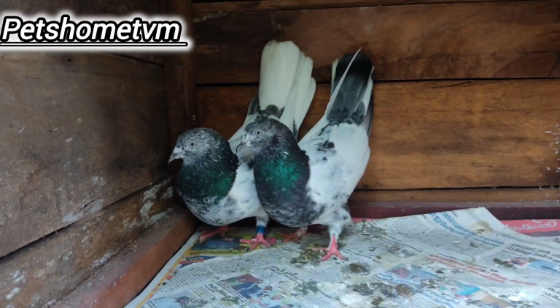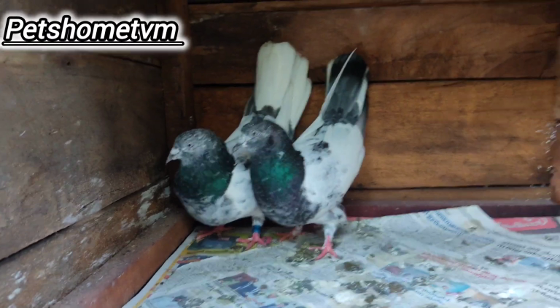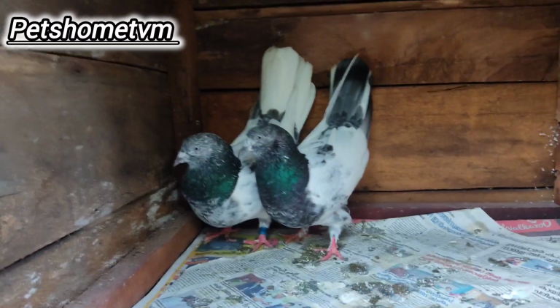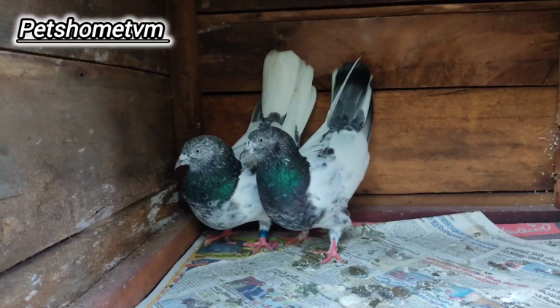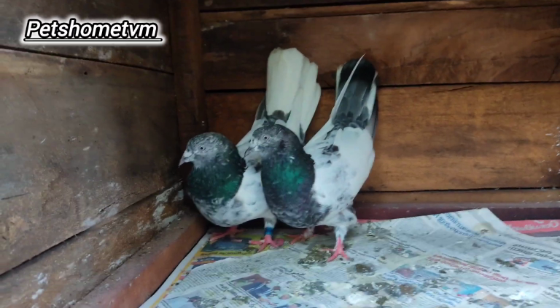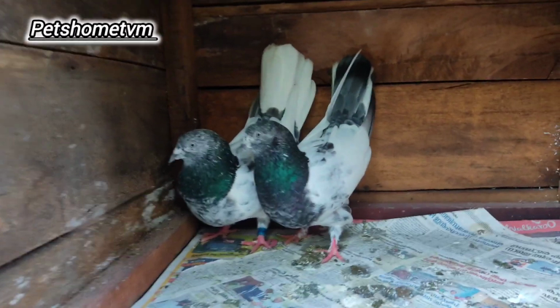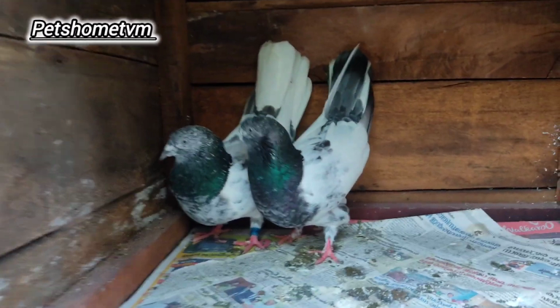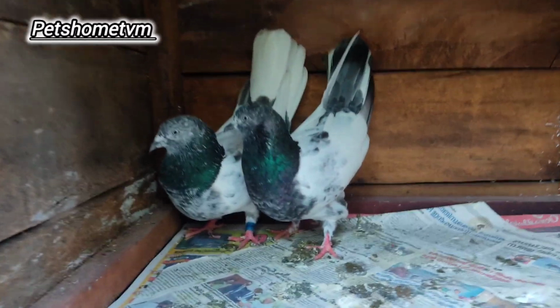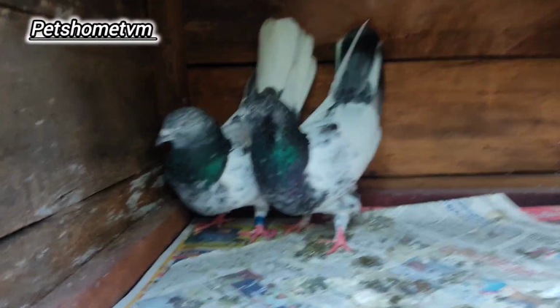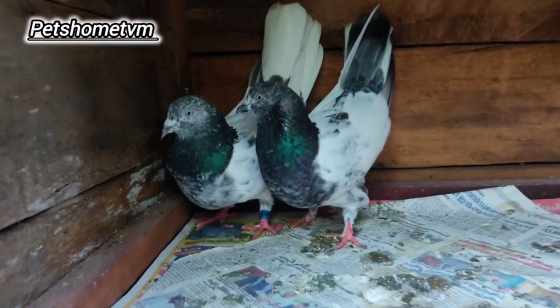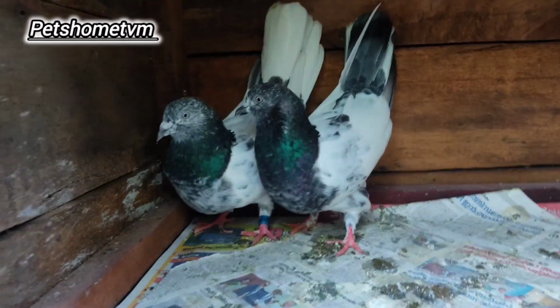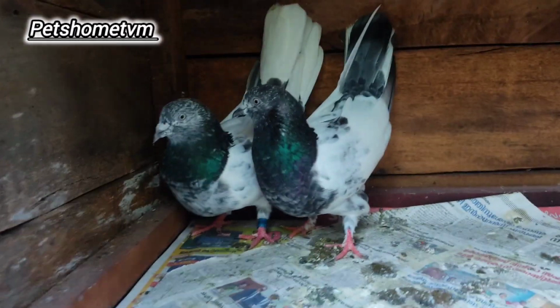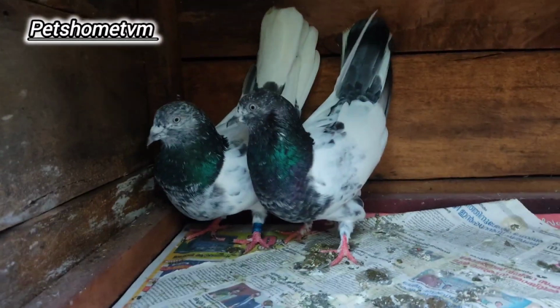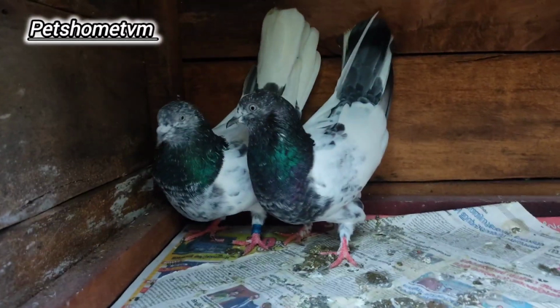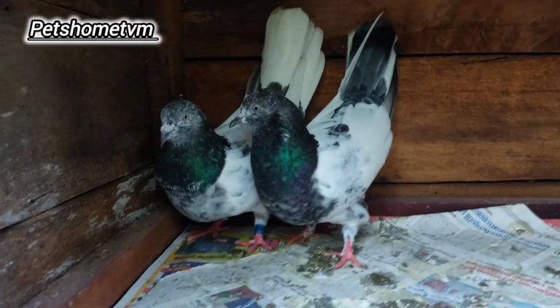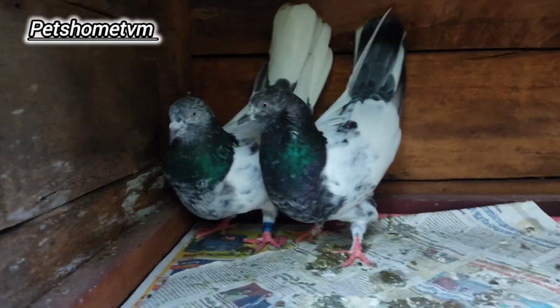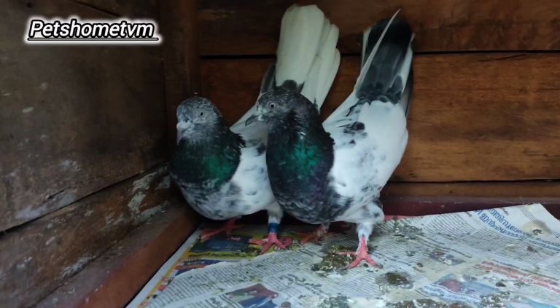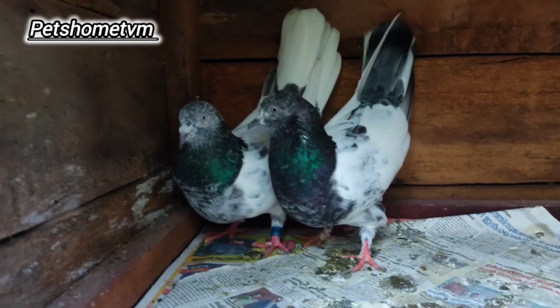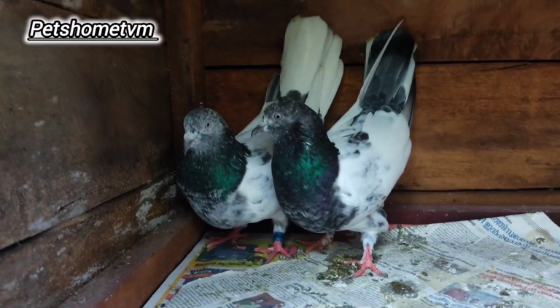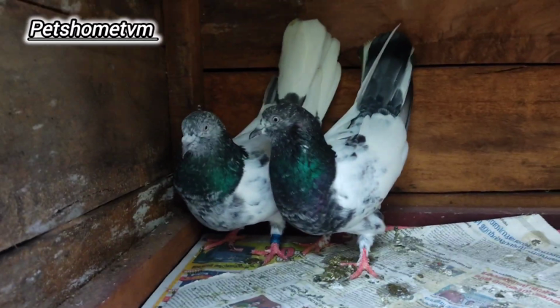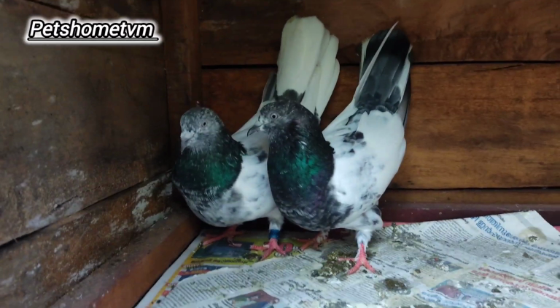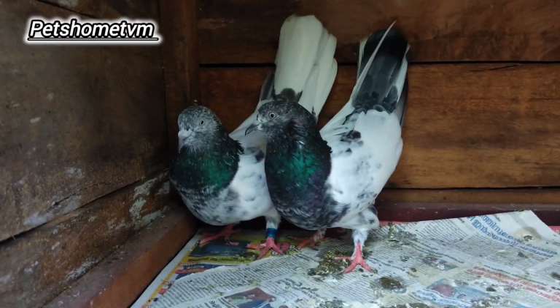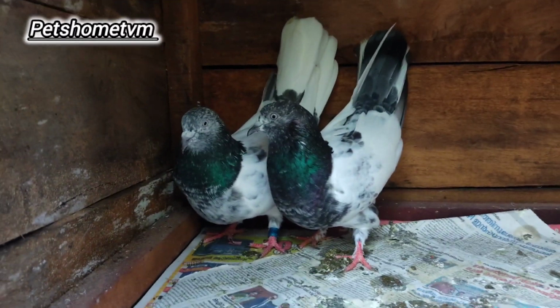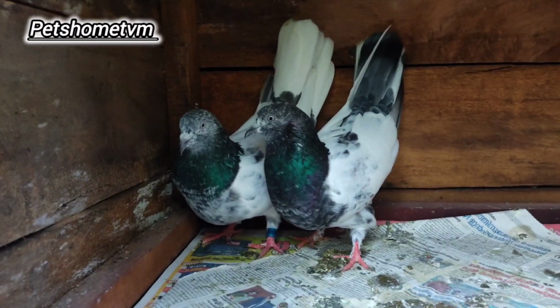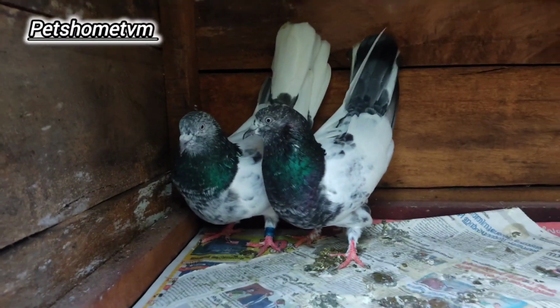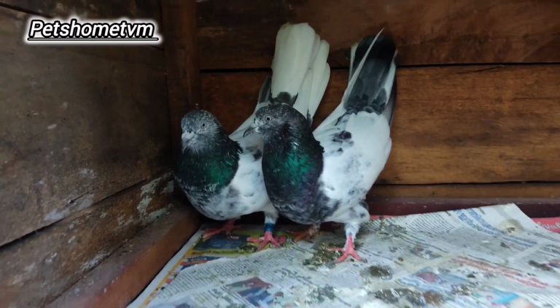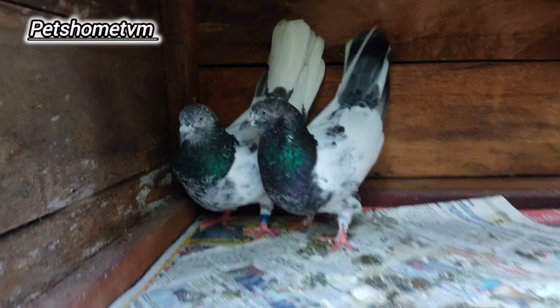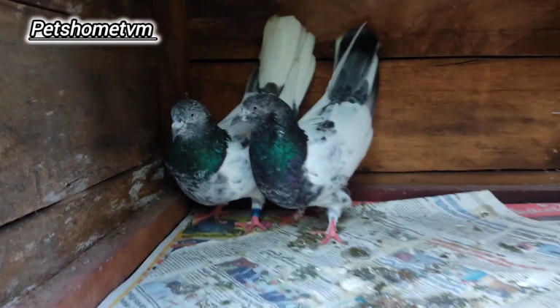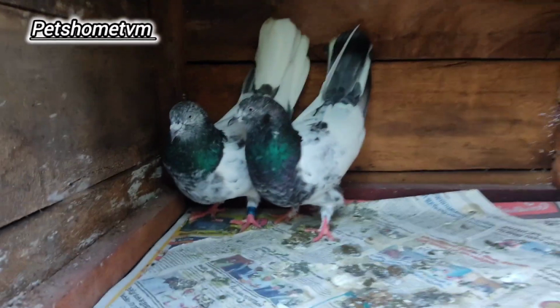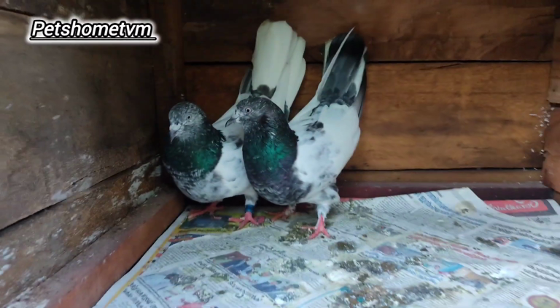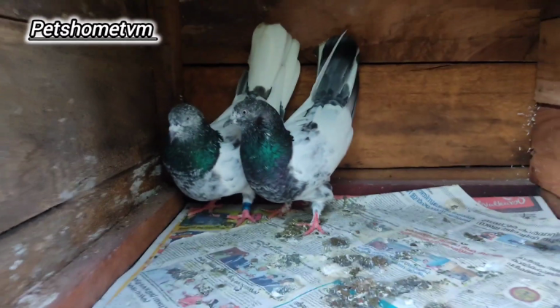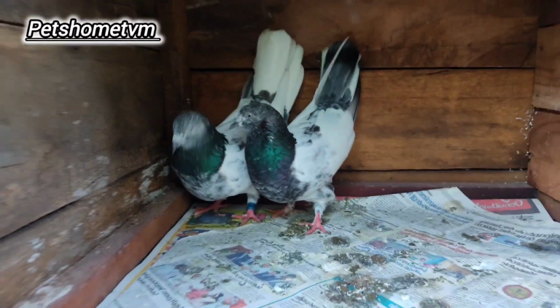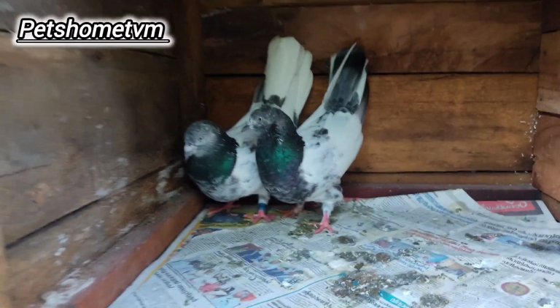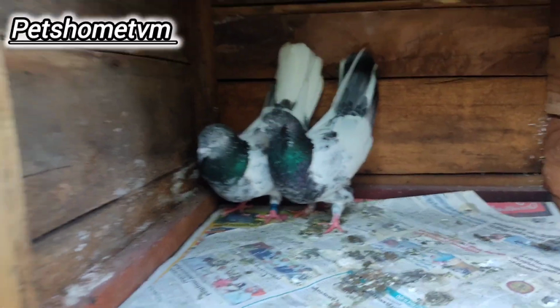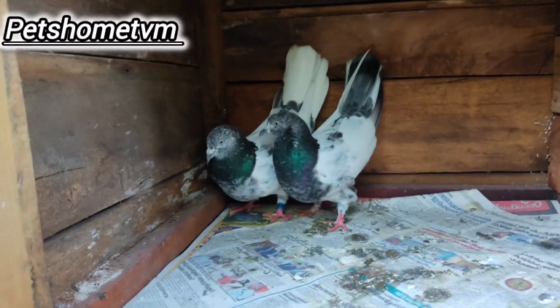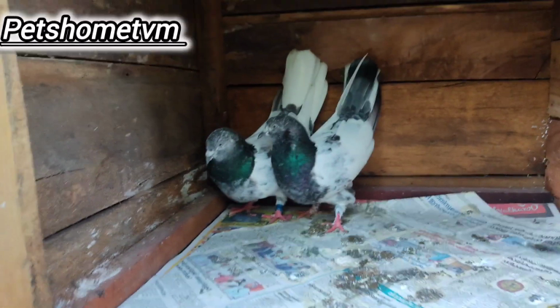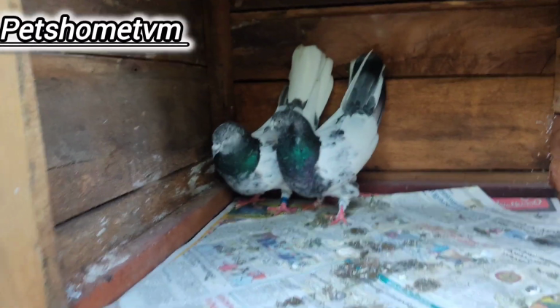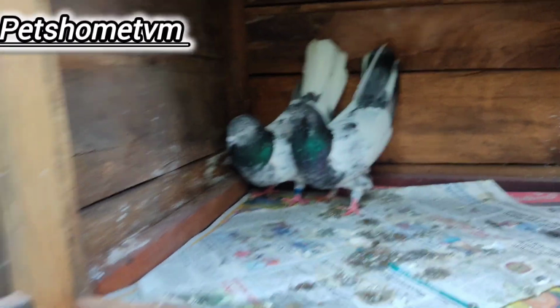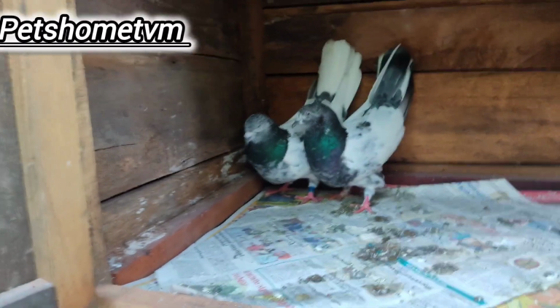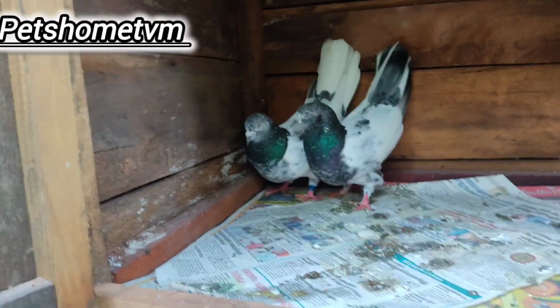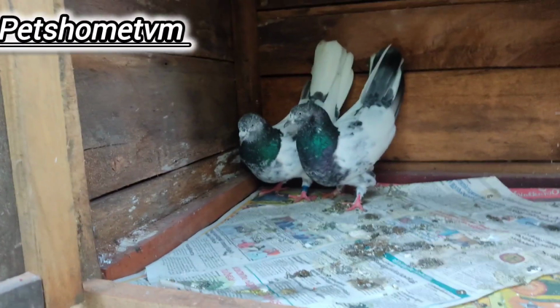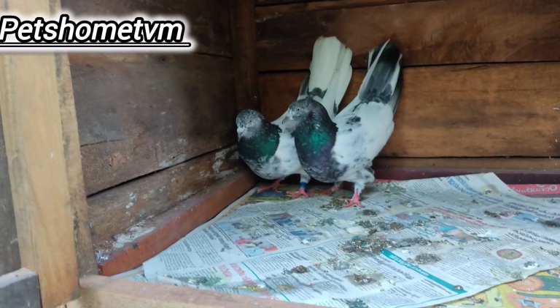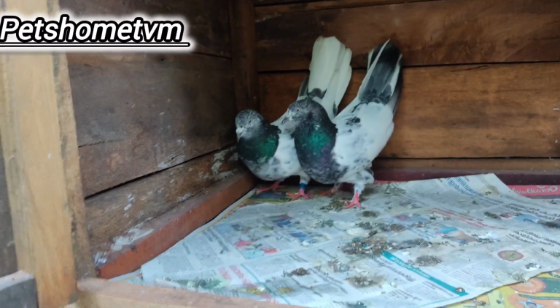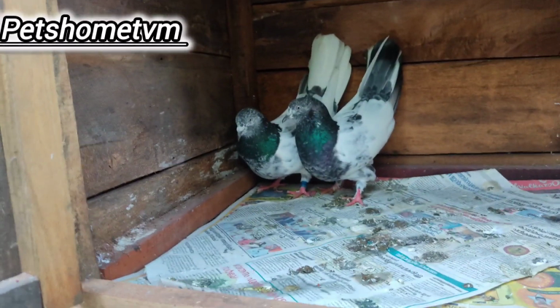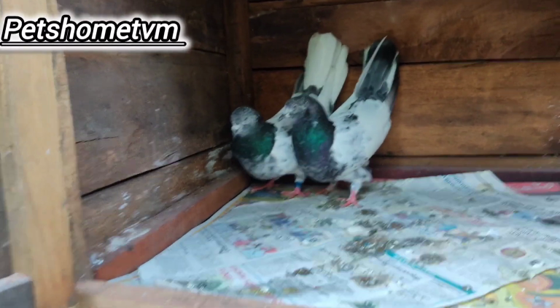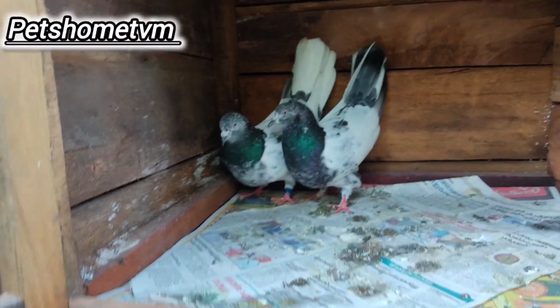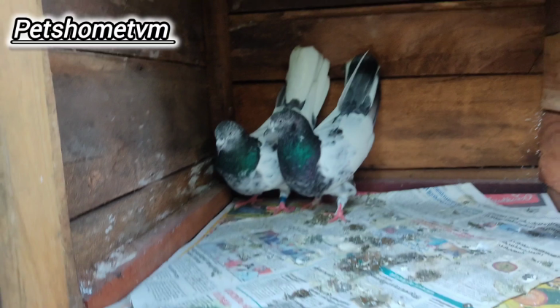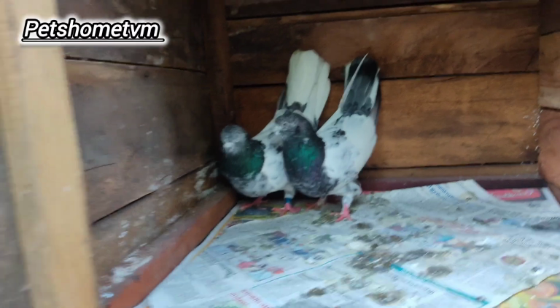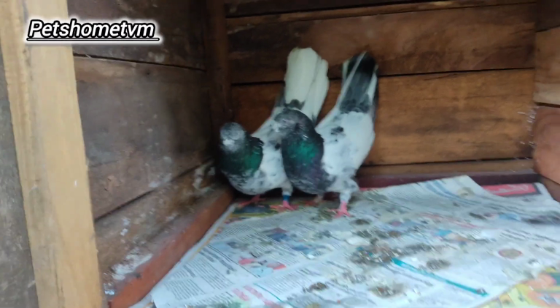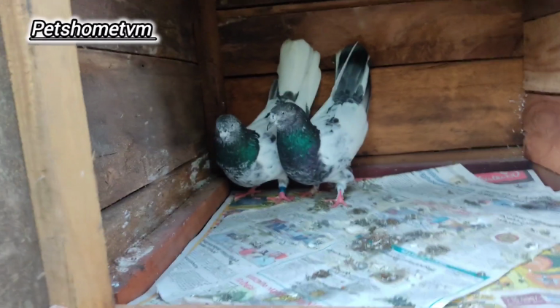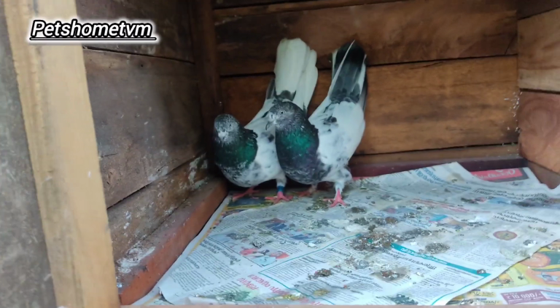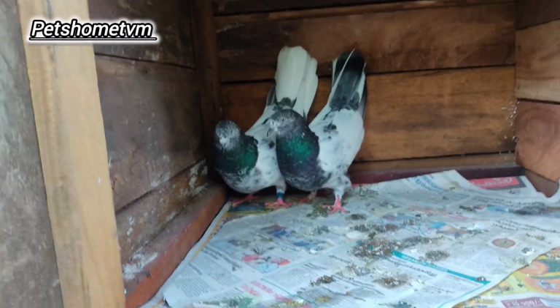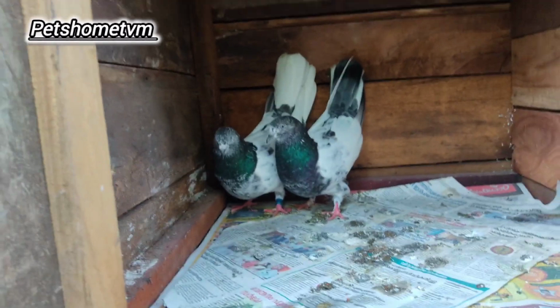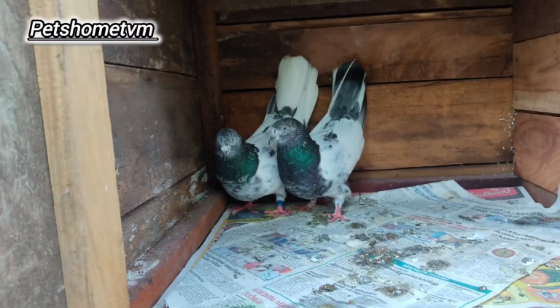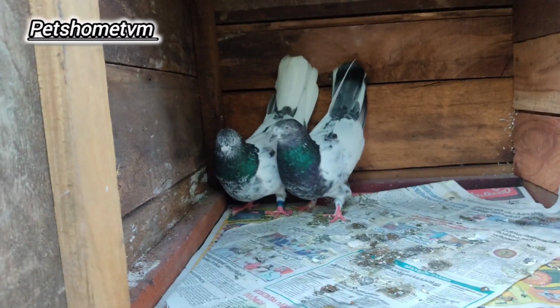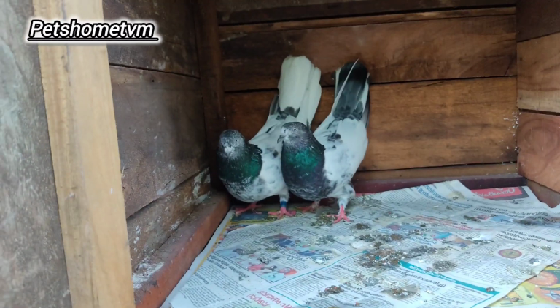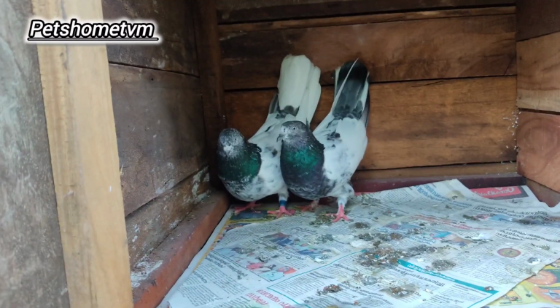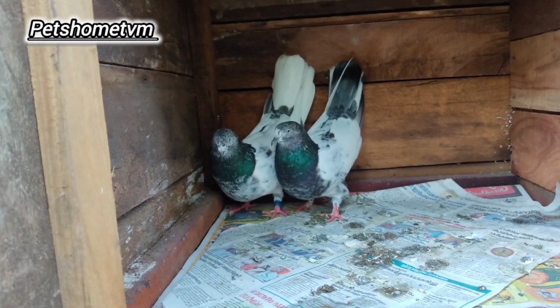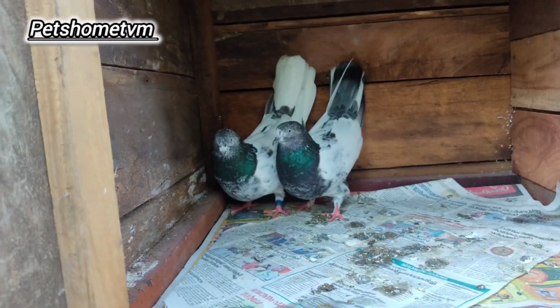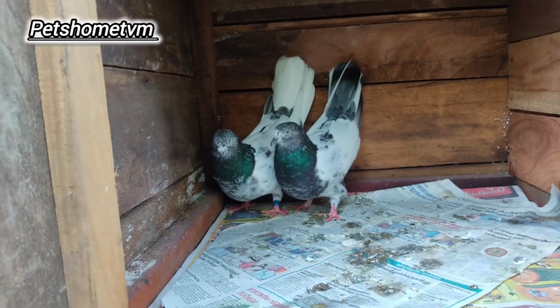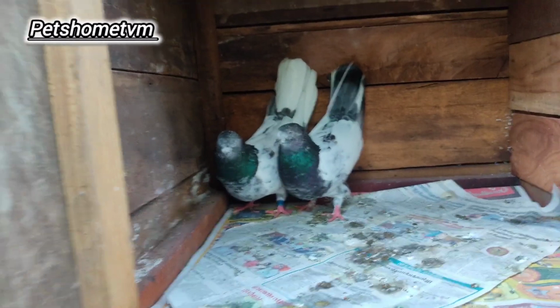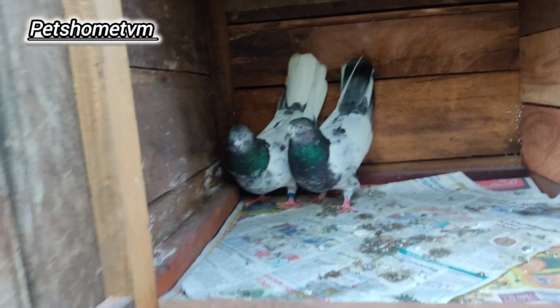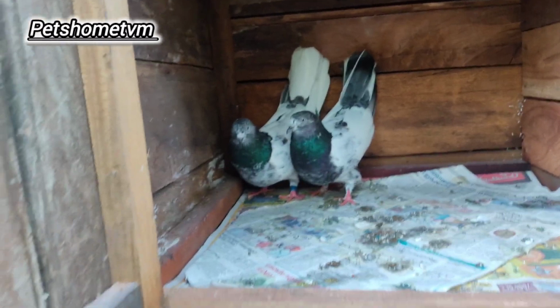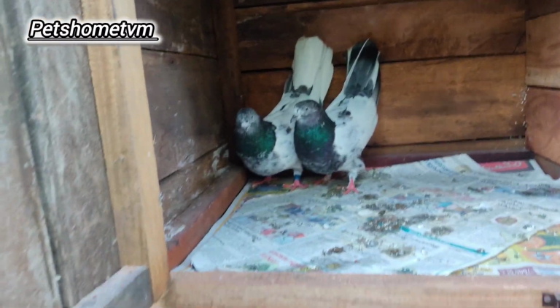Actually, the Pakistani babies have no size. They are standing well.